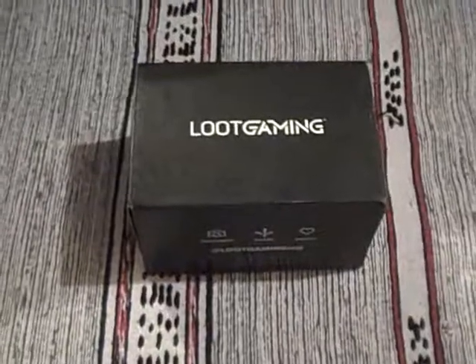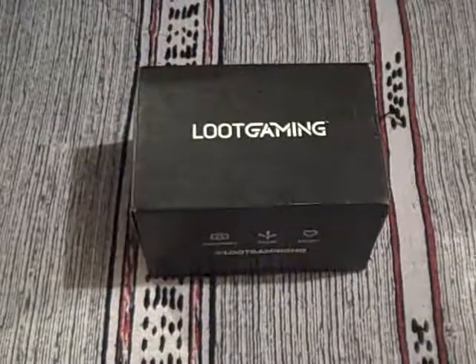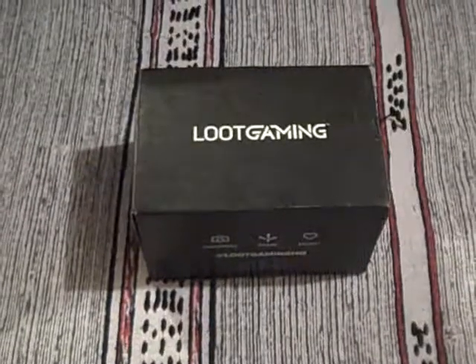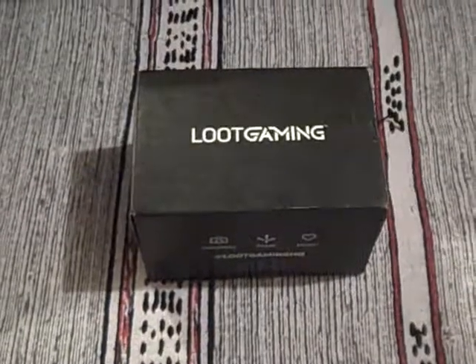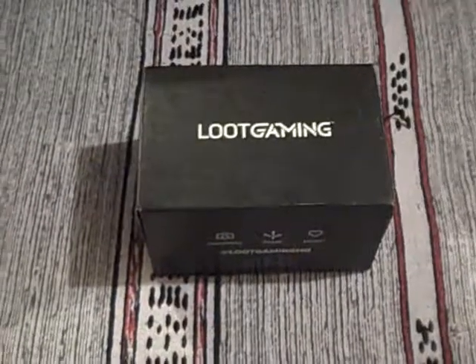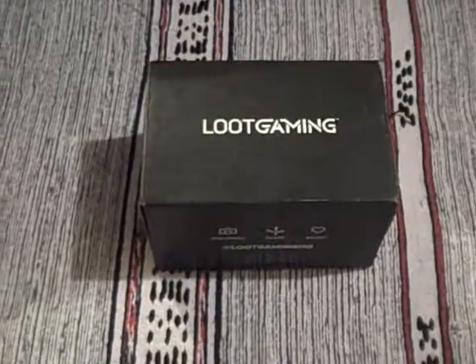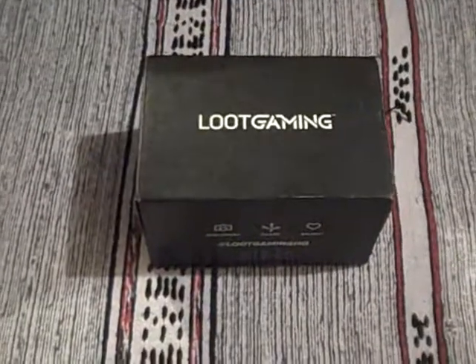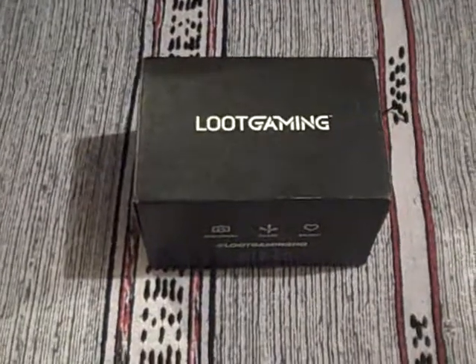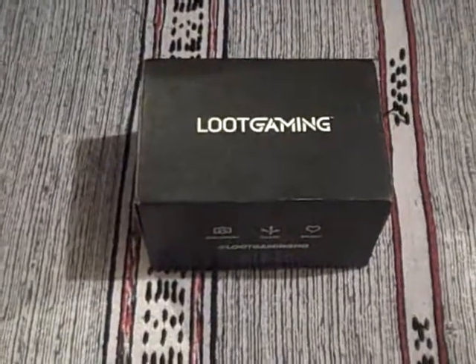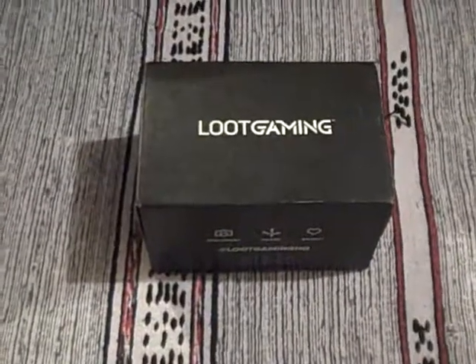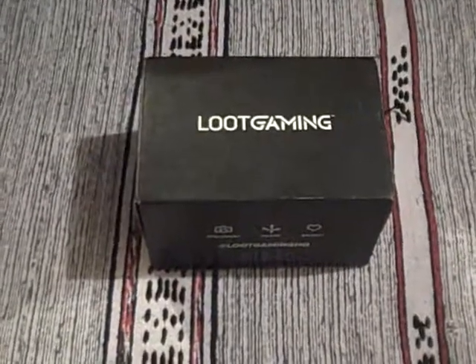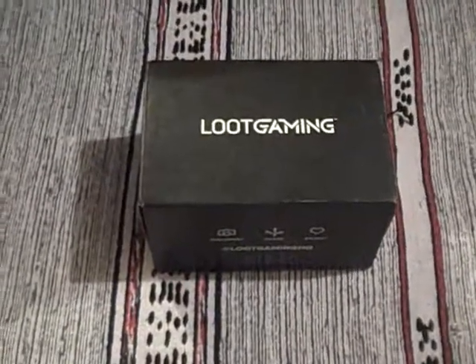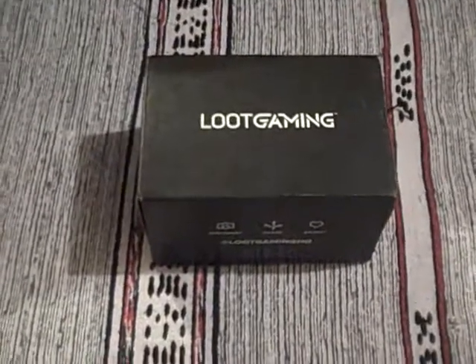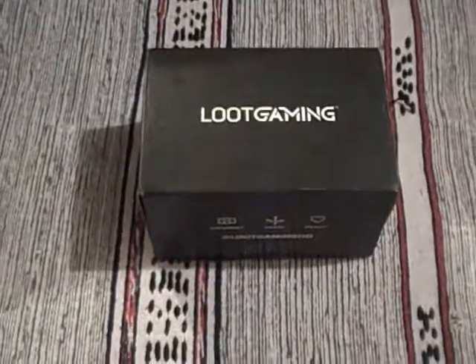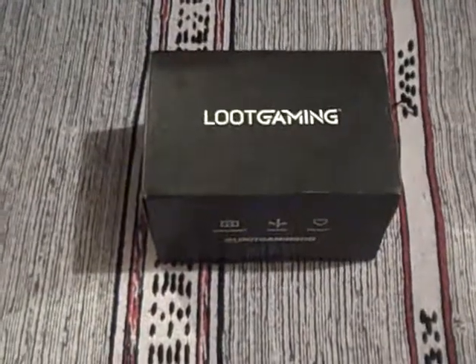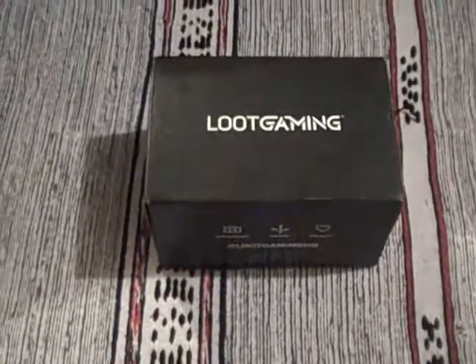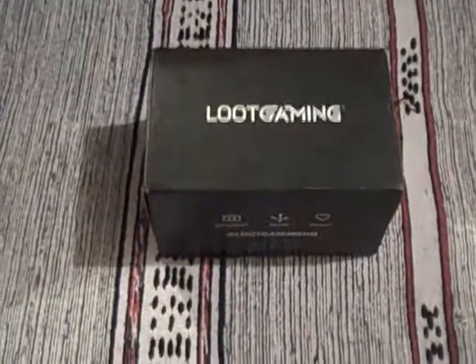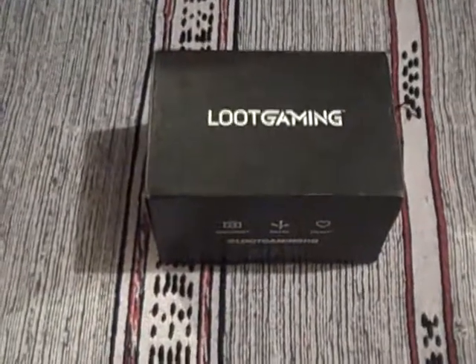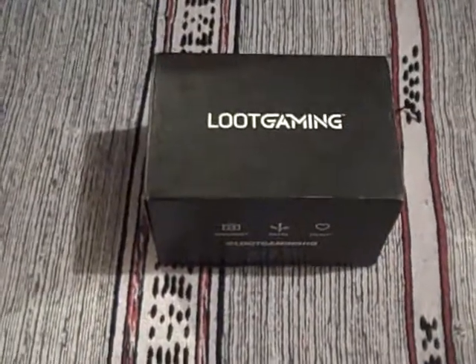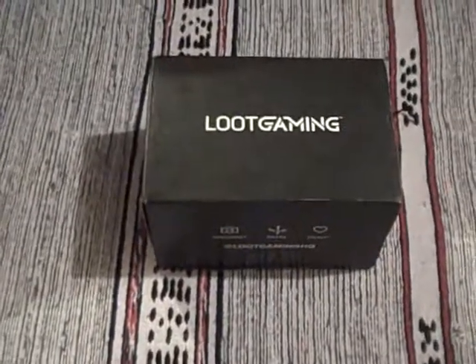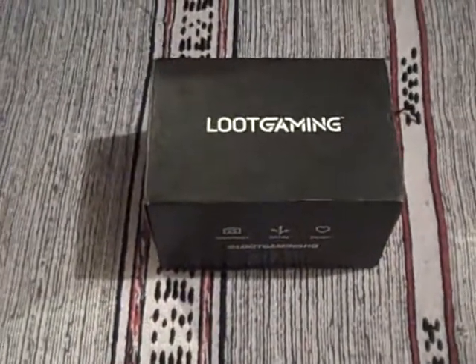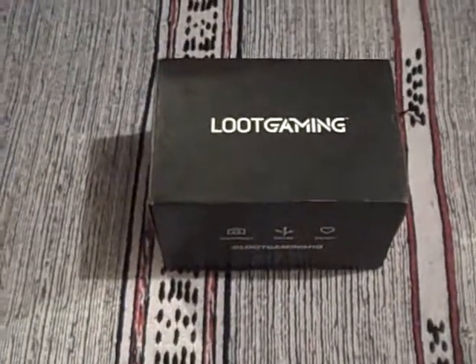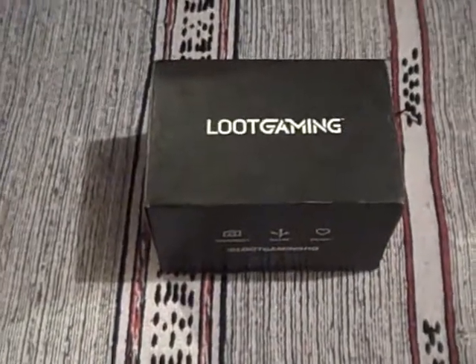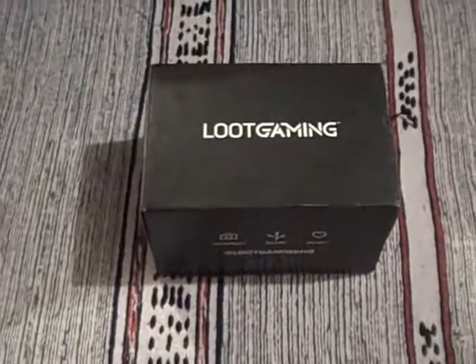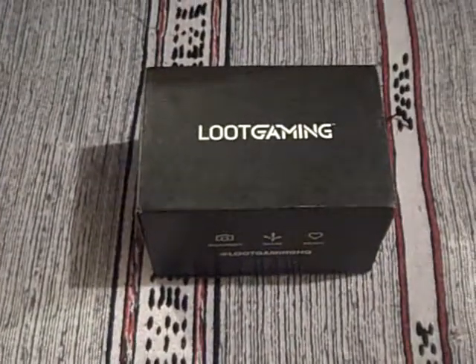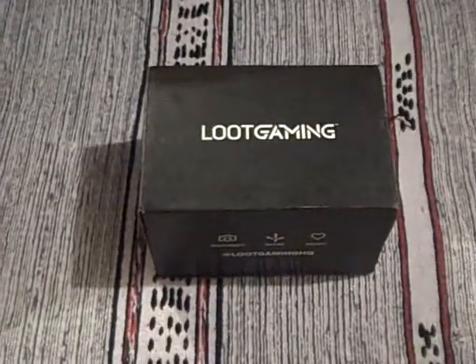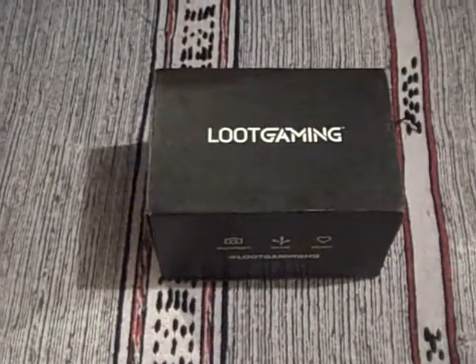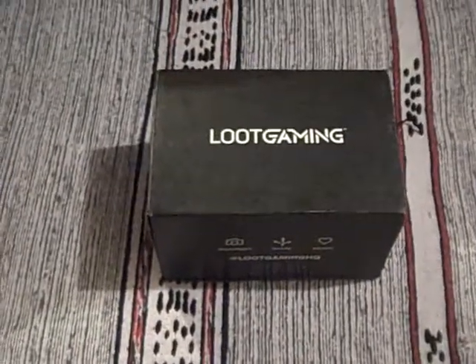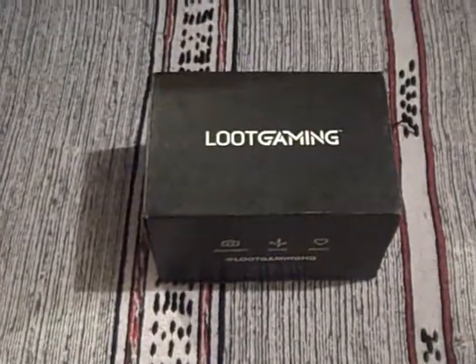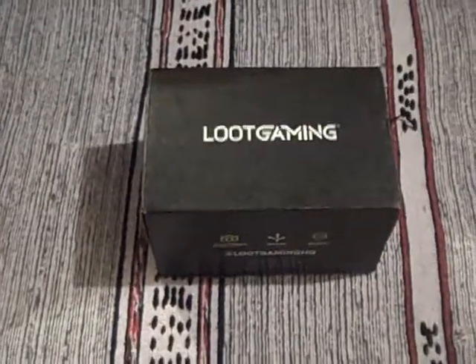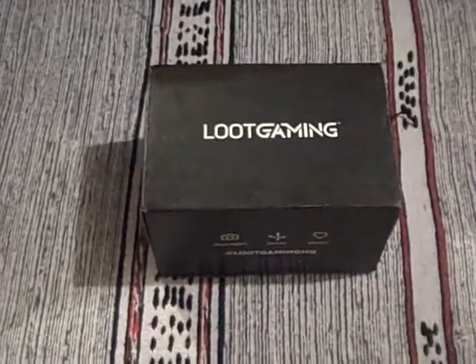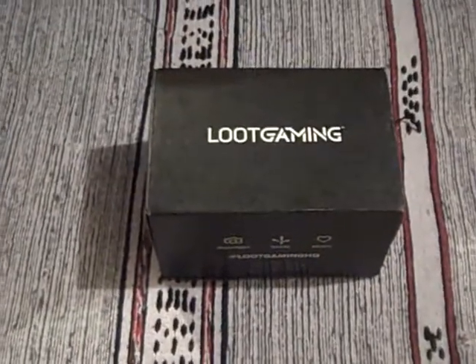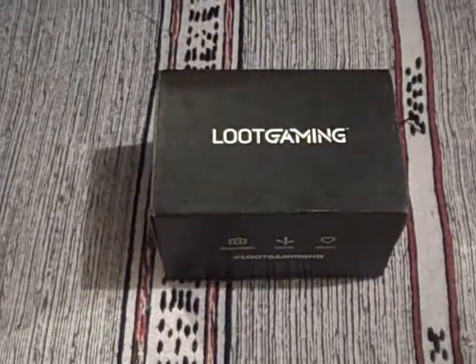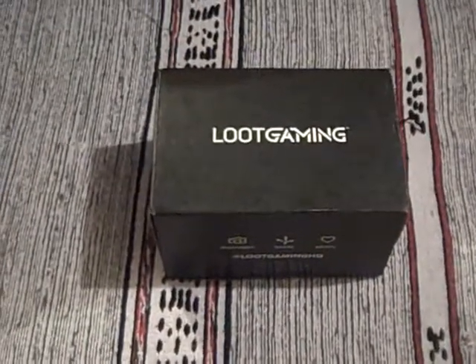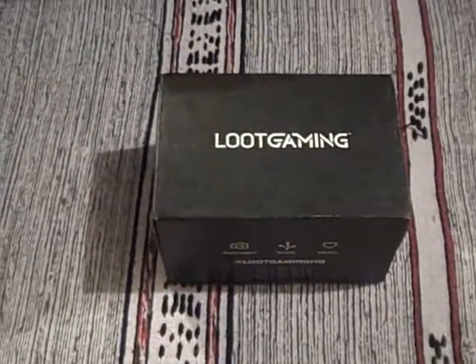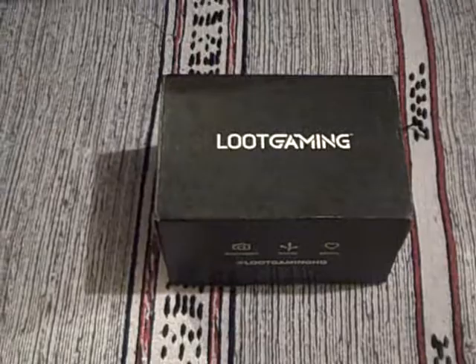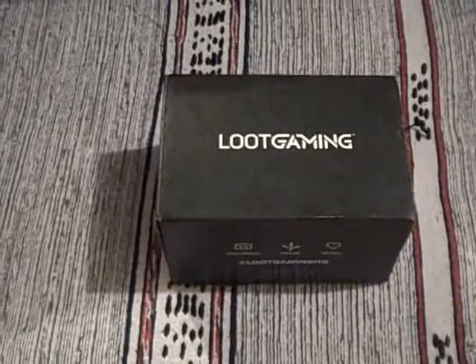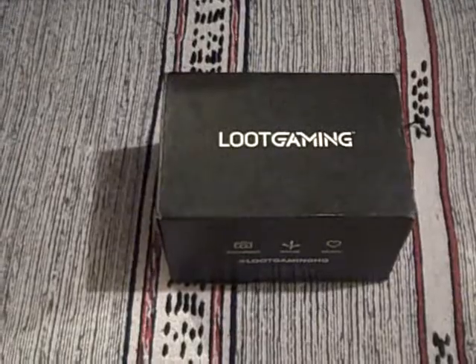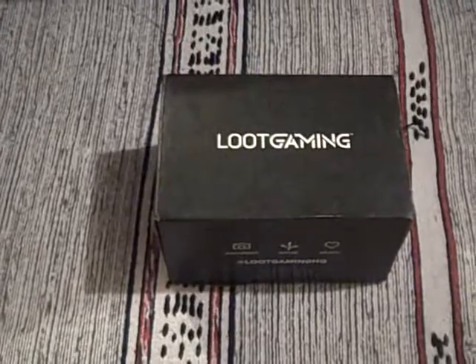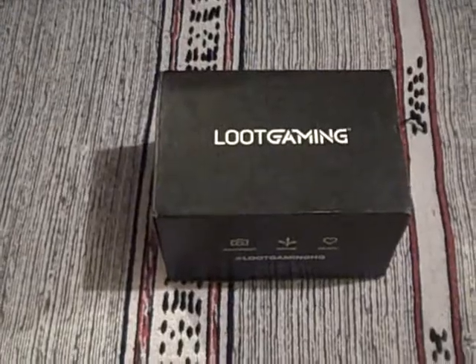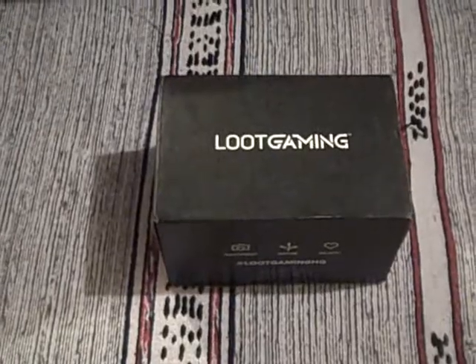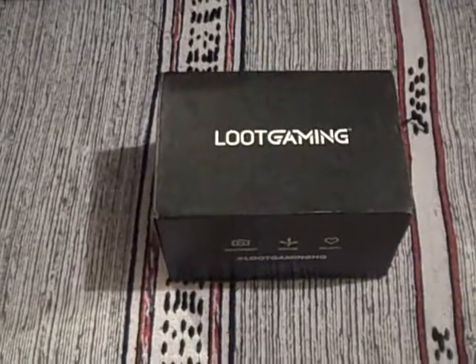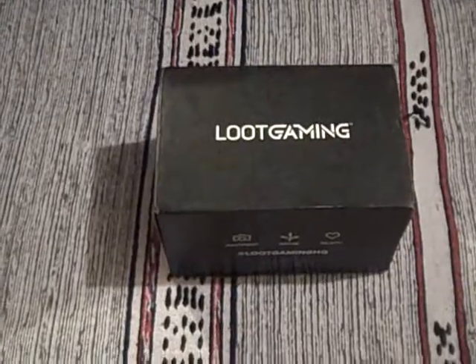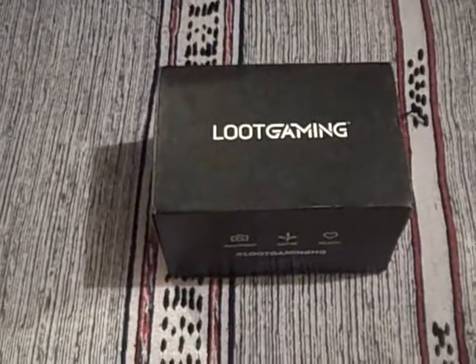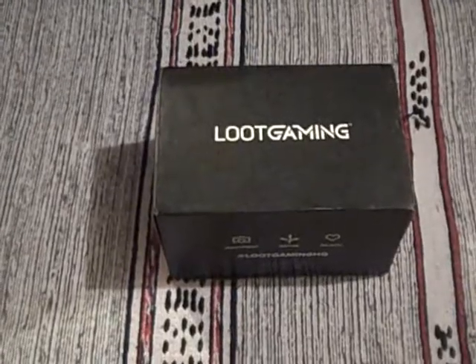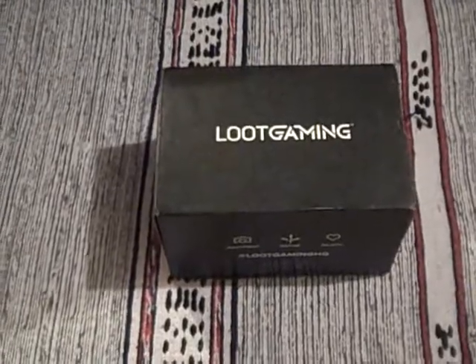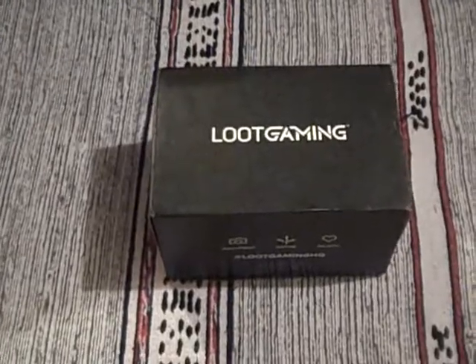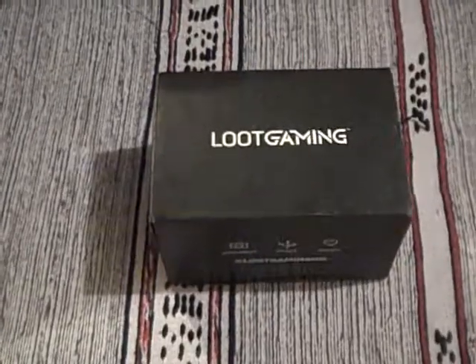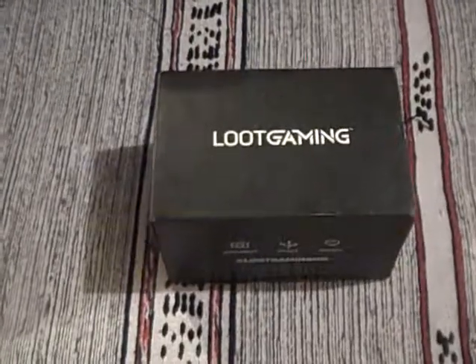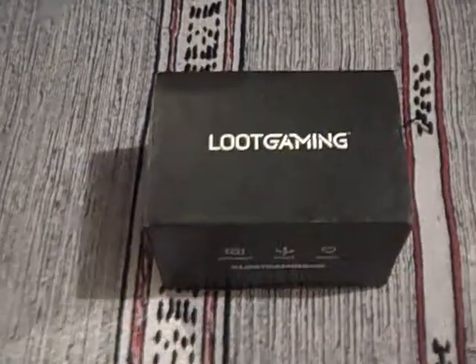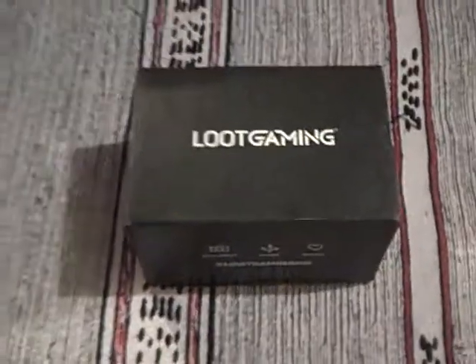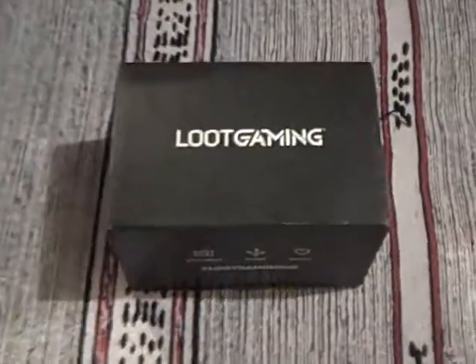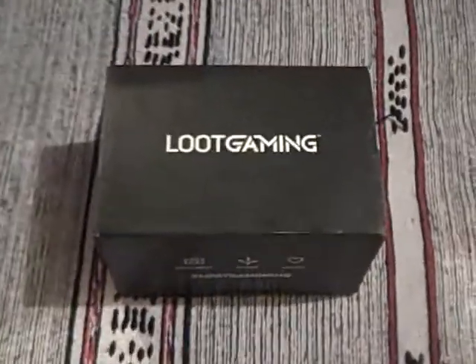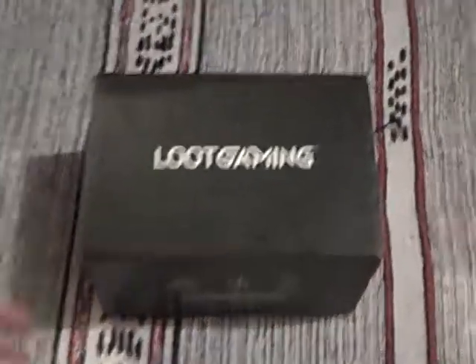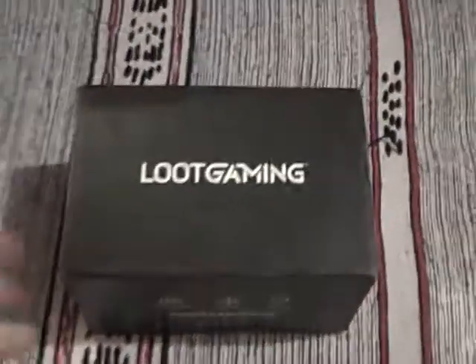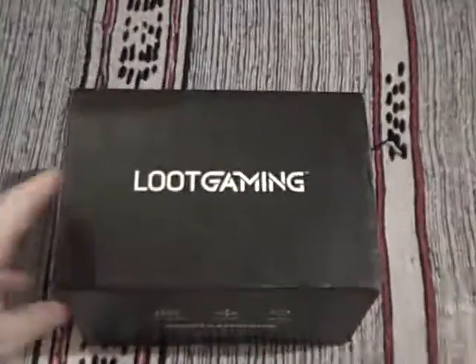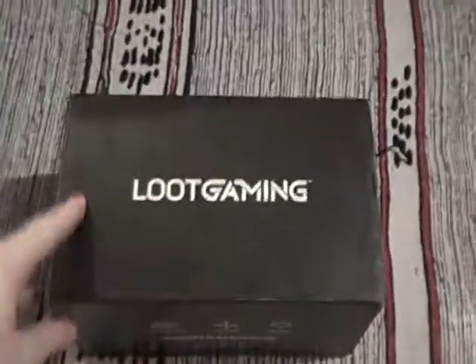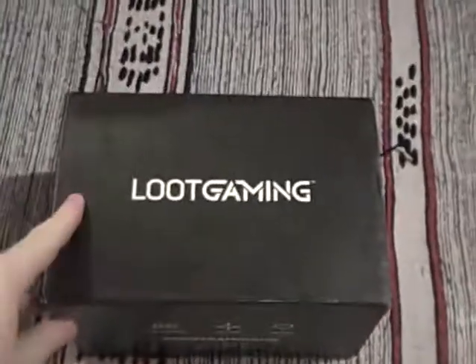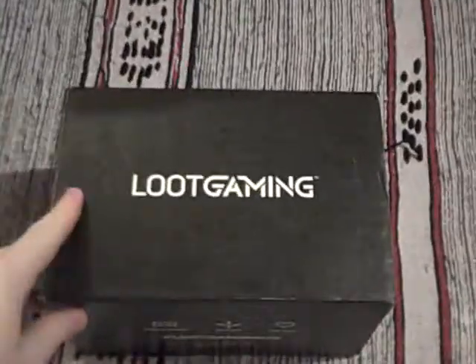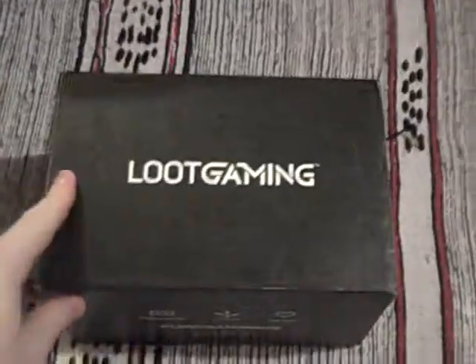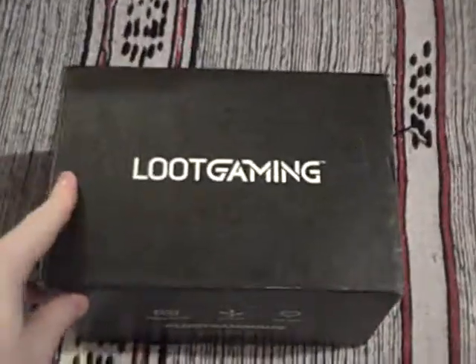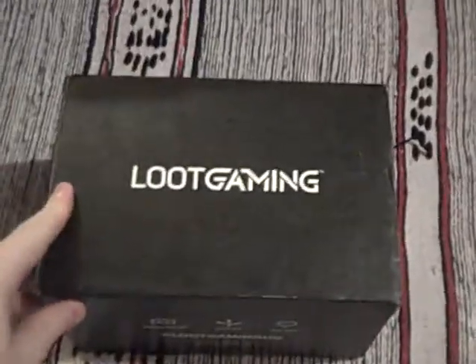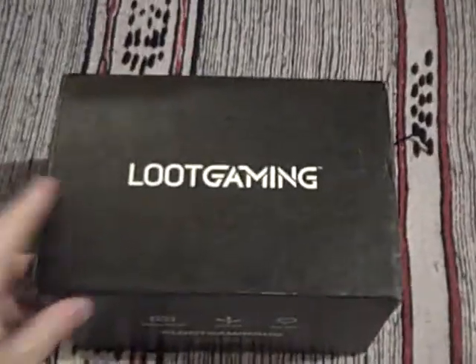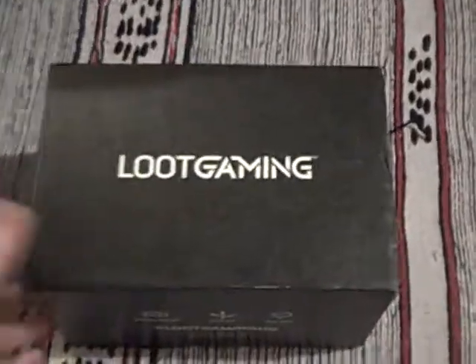Hi there, you're looking at a Loot Gaming box which is going to be unboxed by GeekSubscriptionBox.com, where you can find lots more geek reviews and unboxing videos.